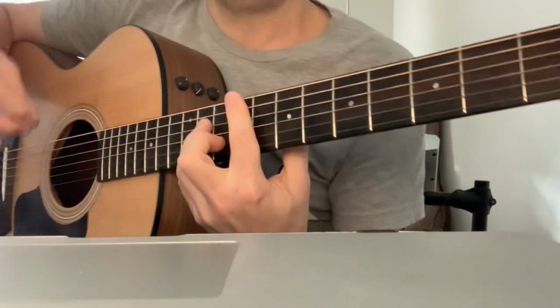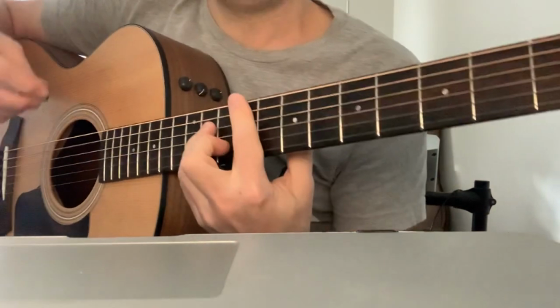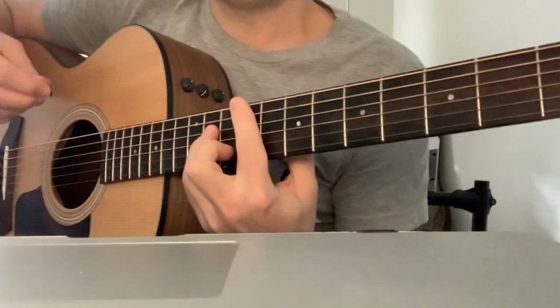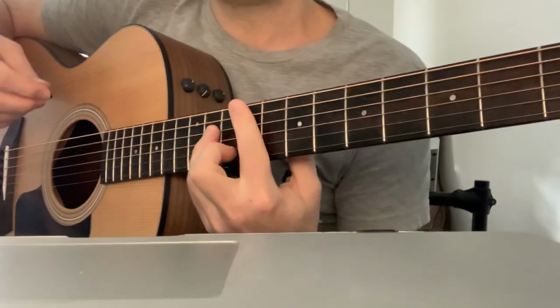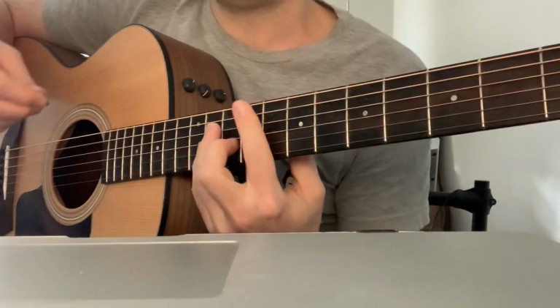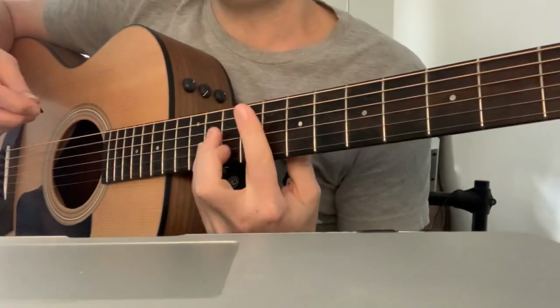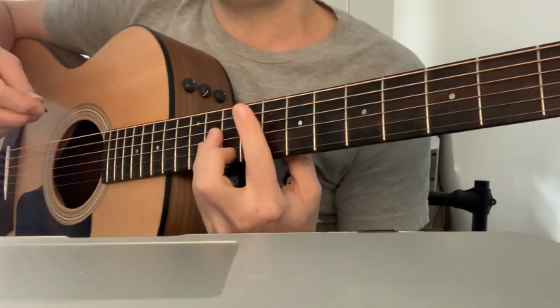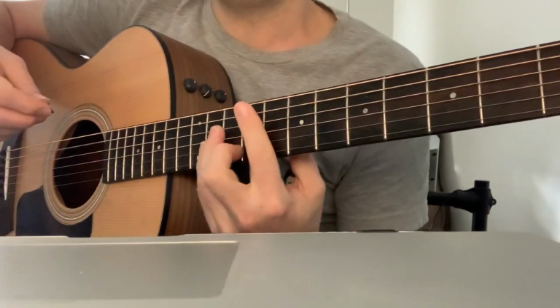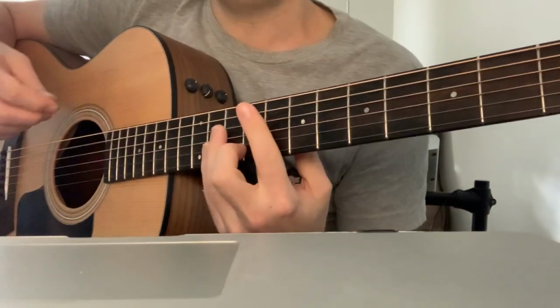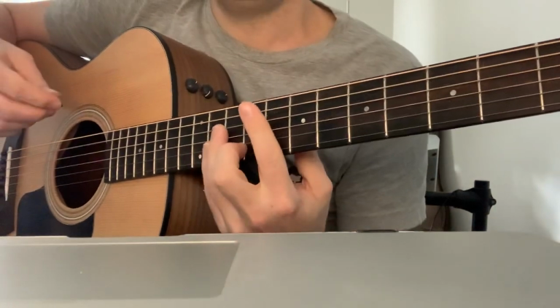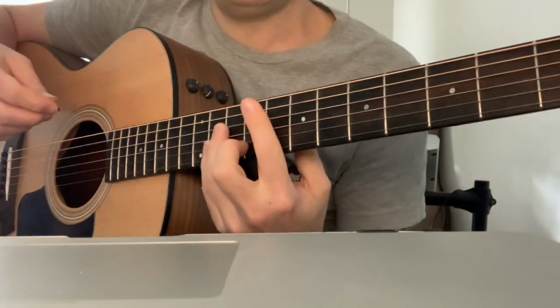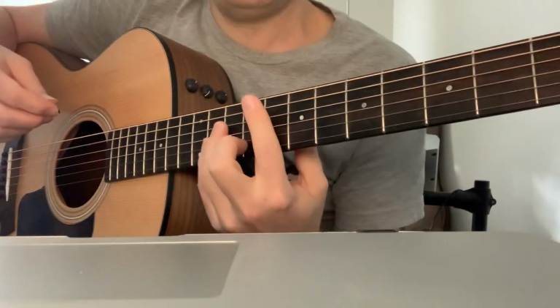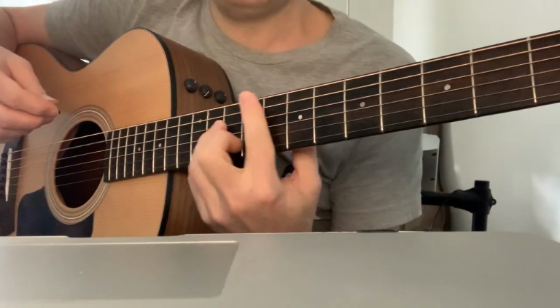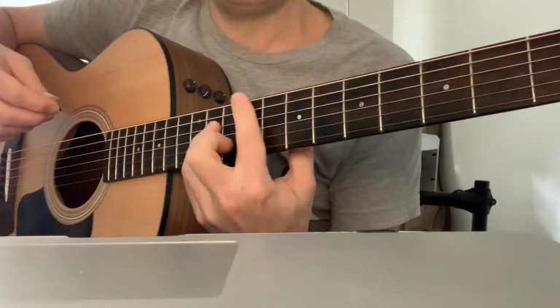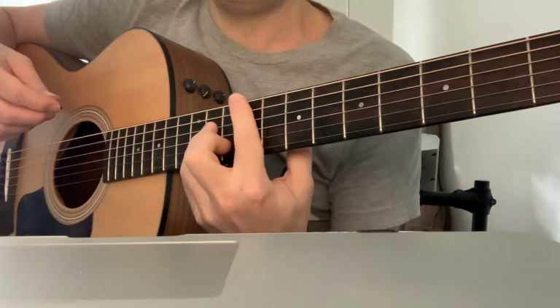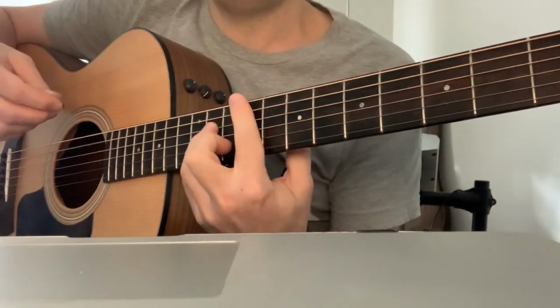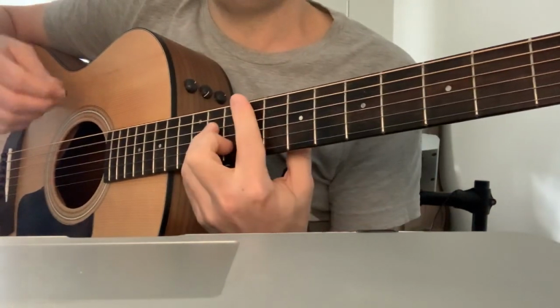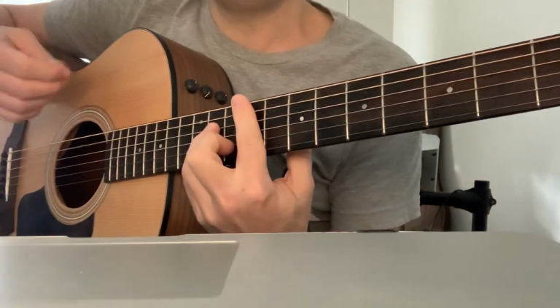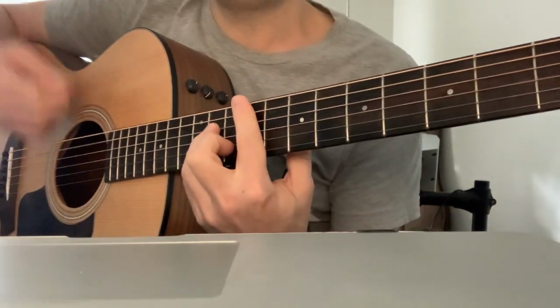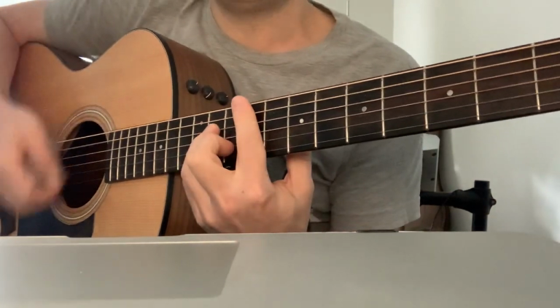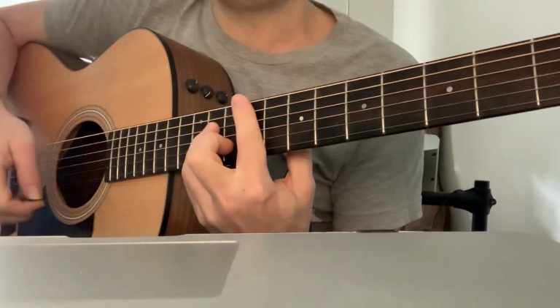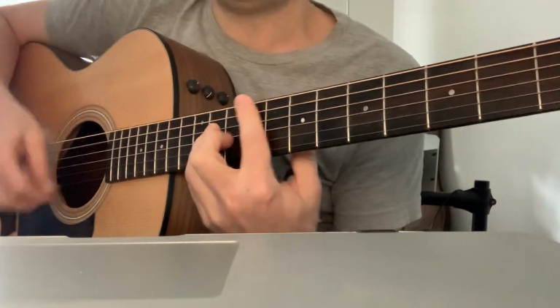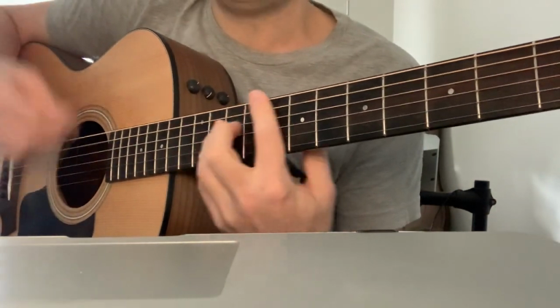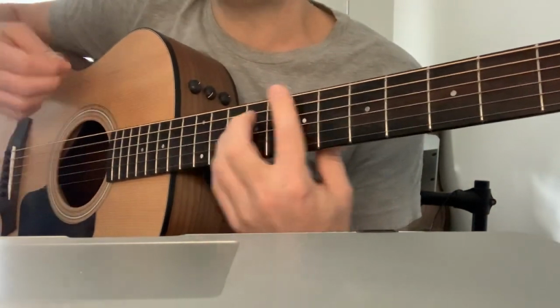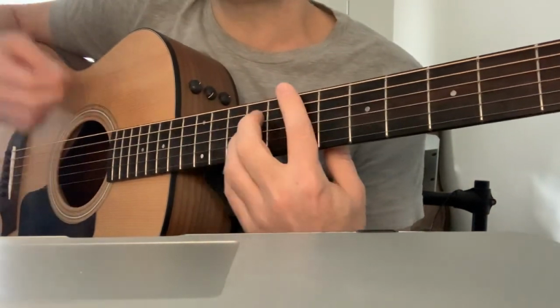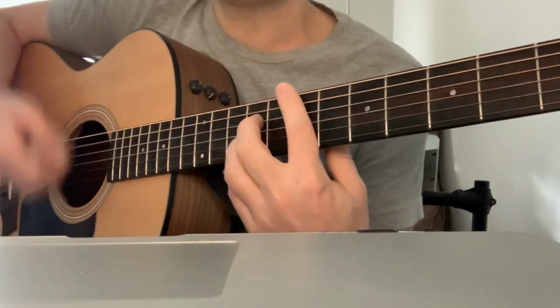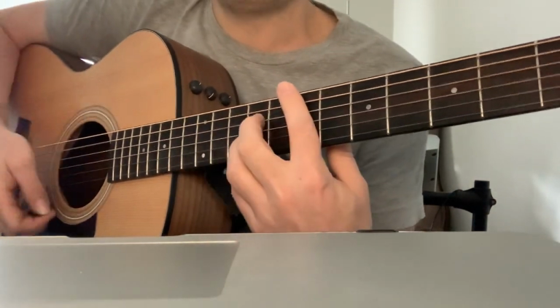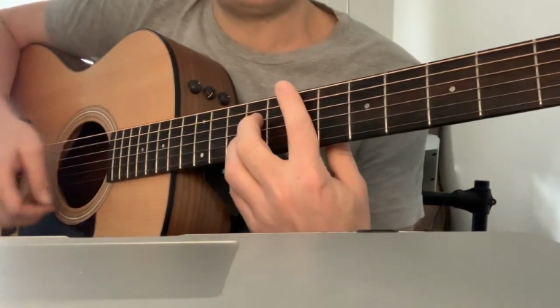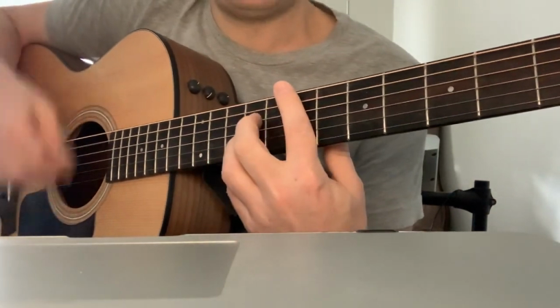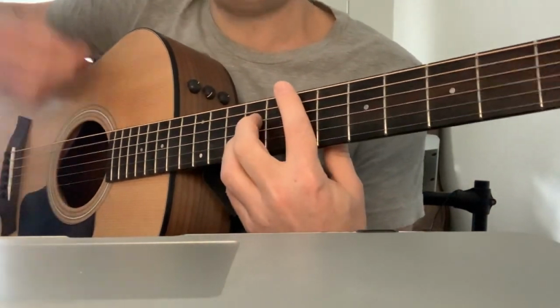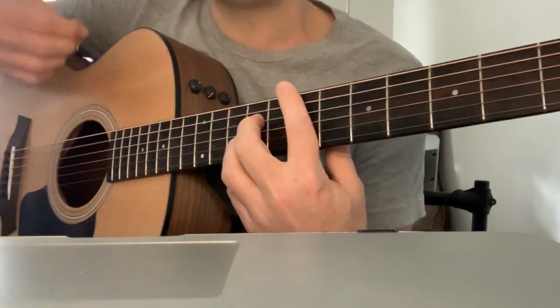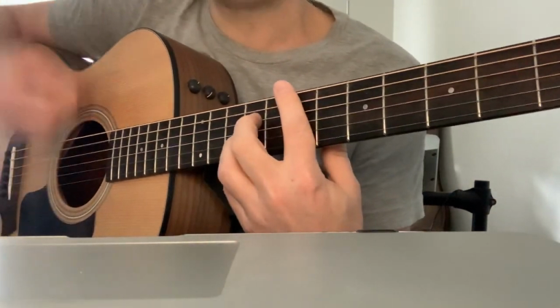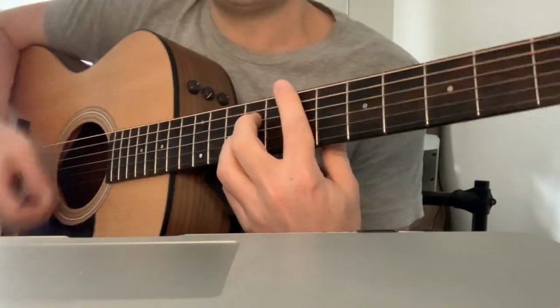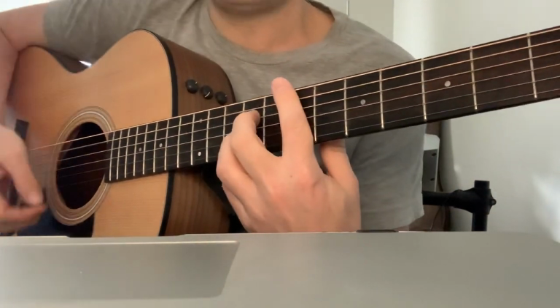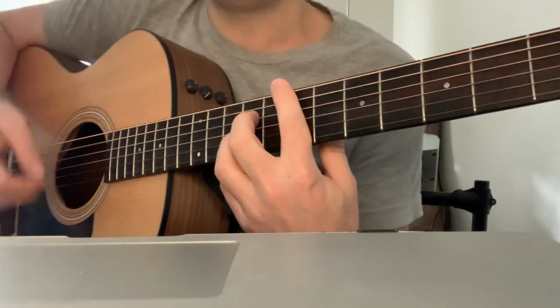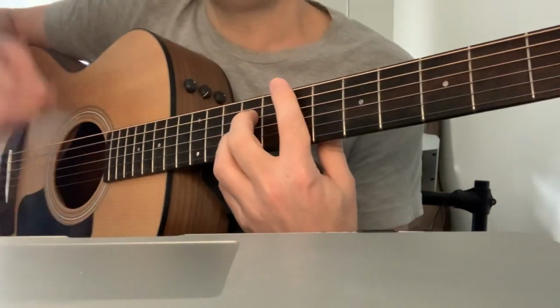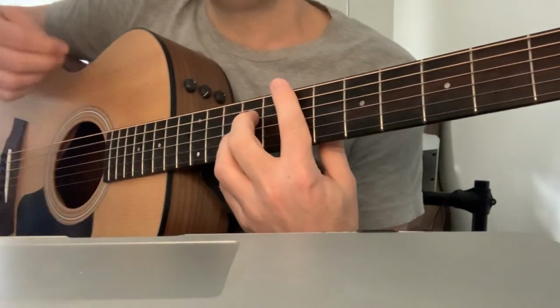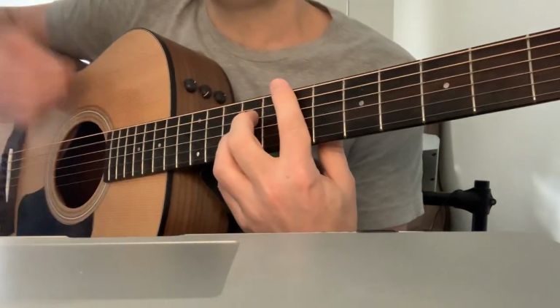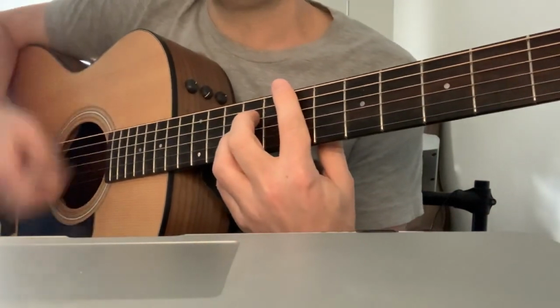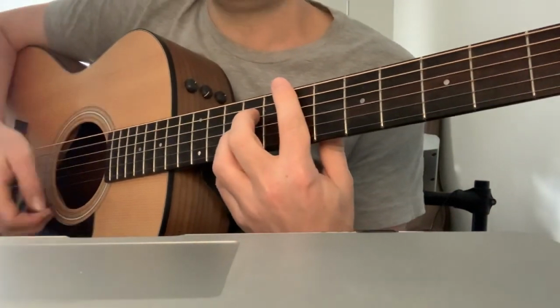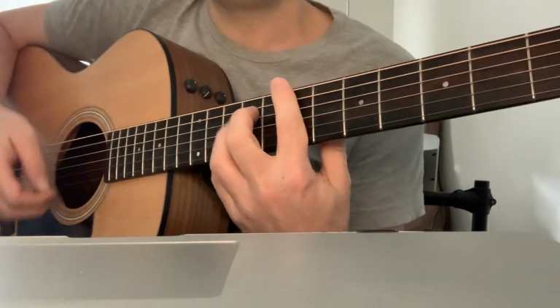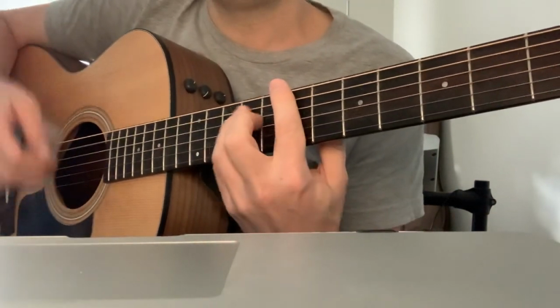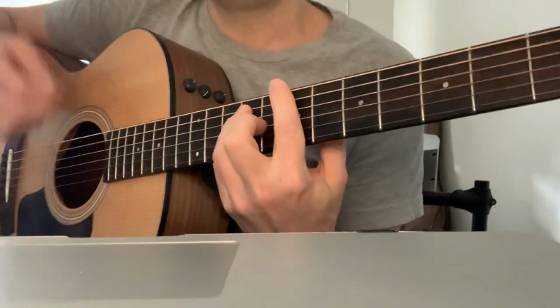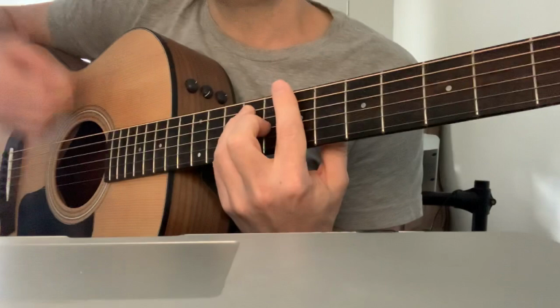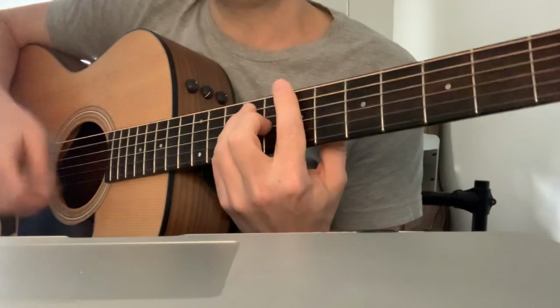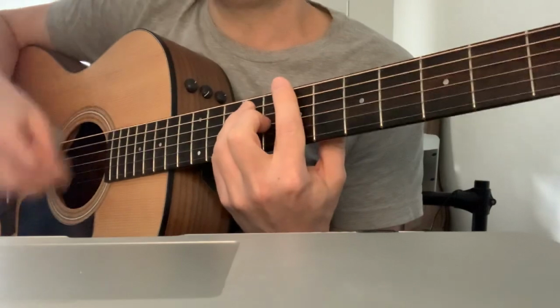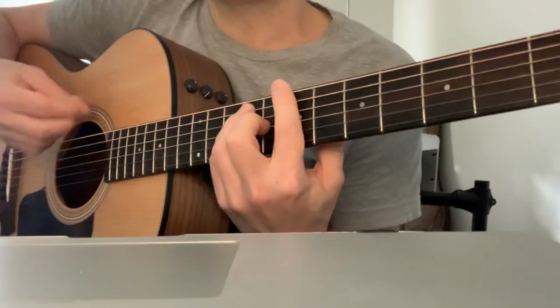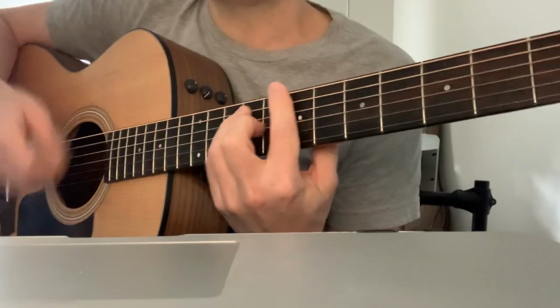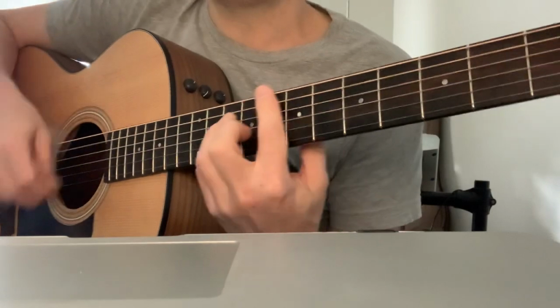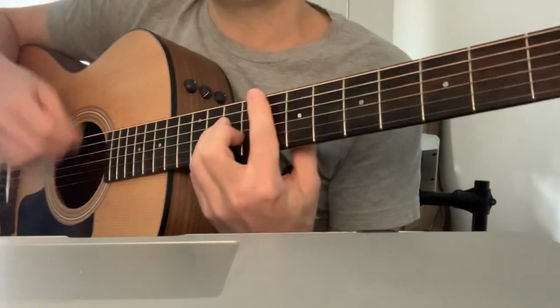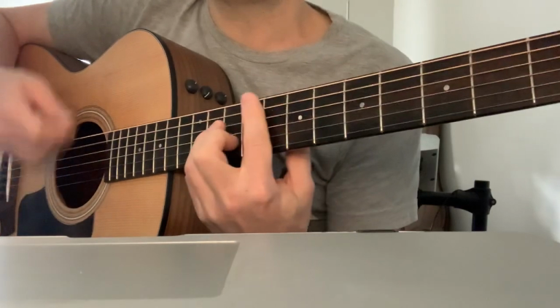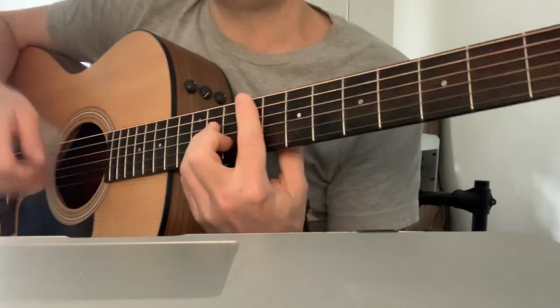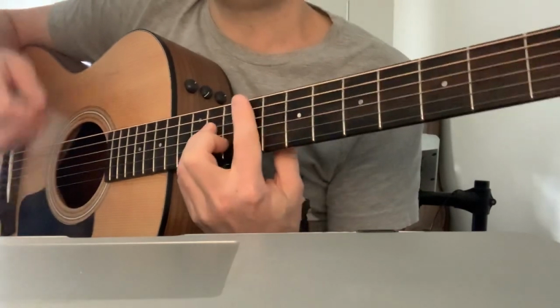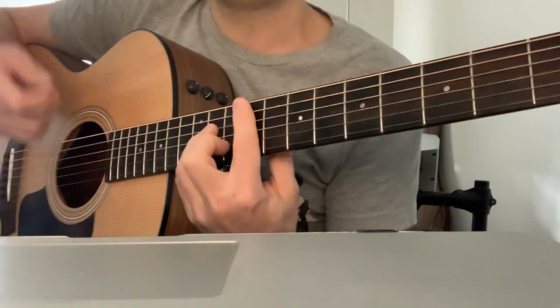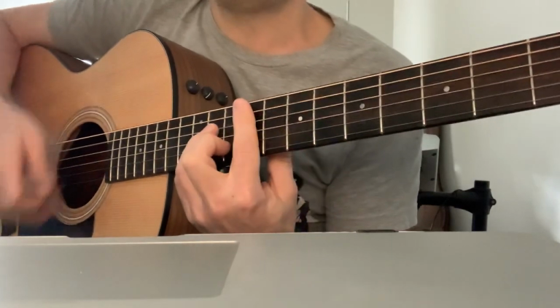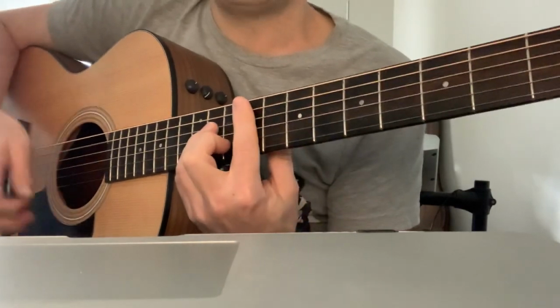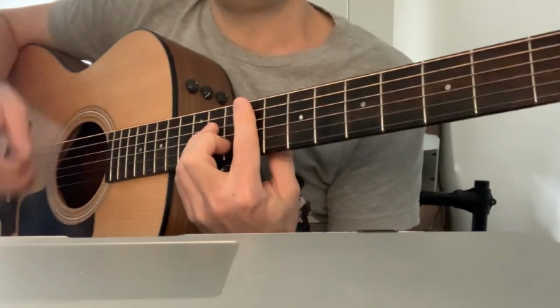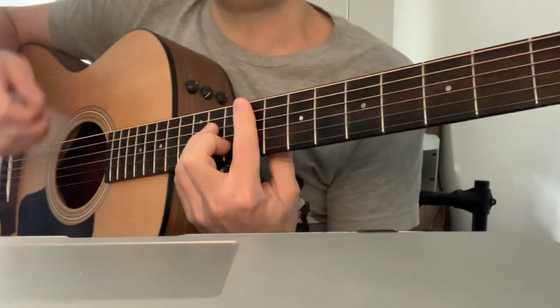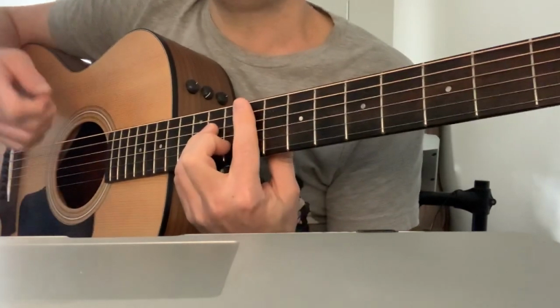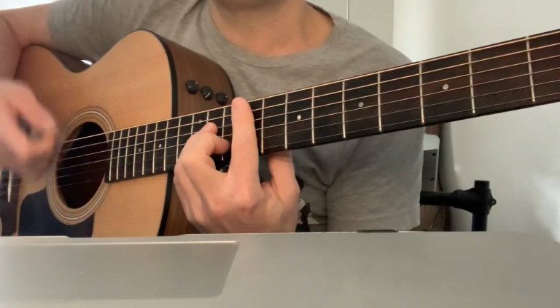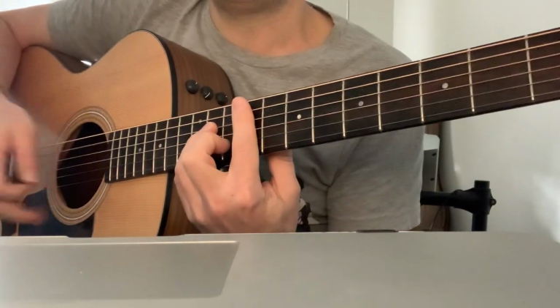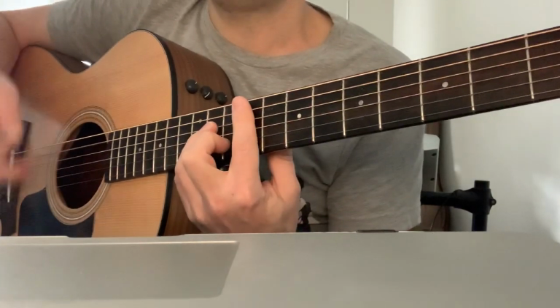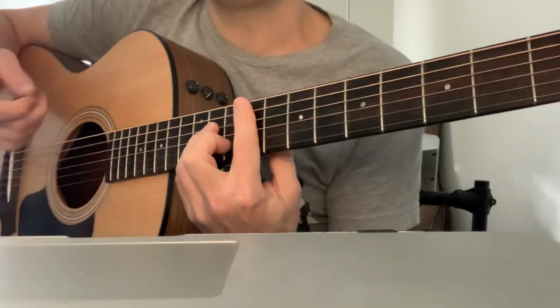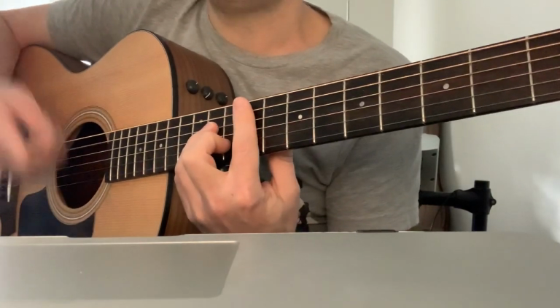Then the same thing here: down, up, down, up, down, down, down up, down up, down, down, down, down.